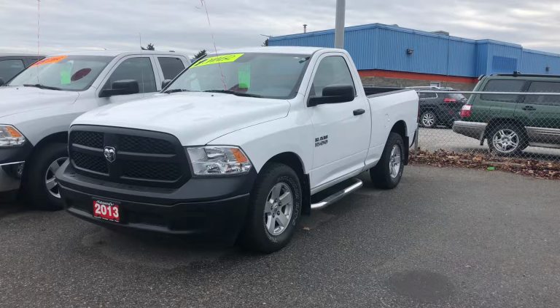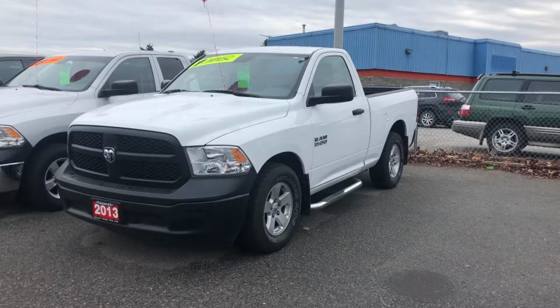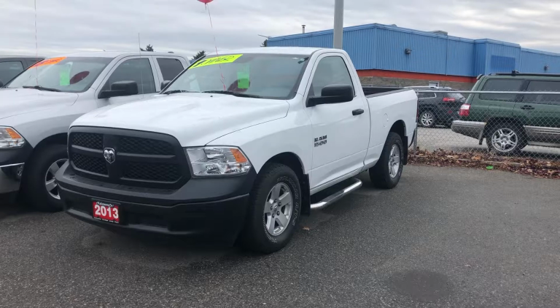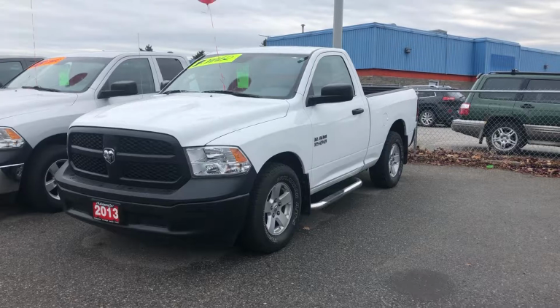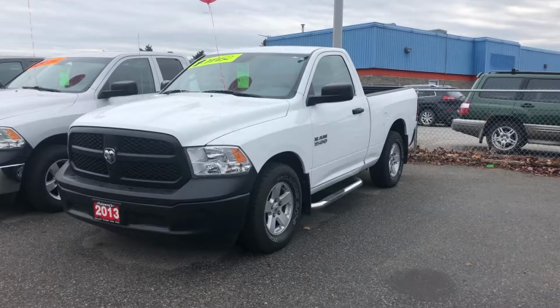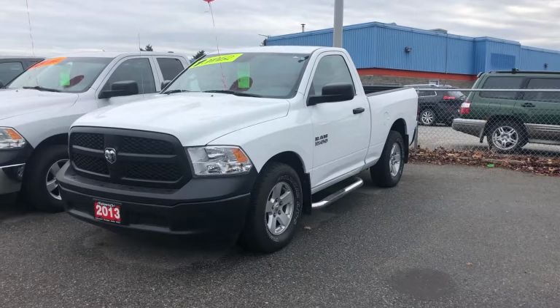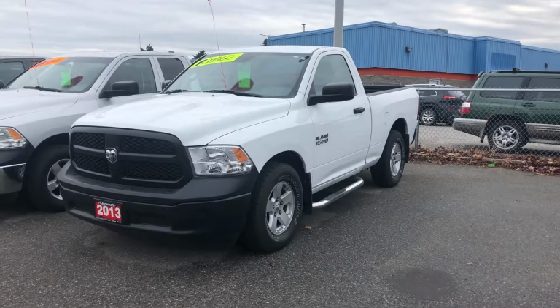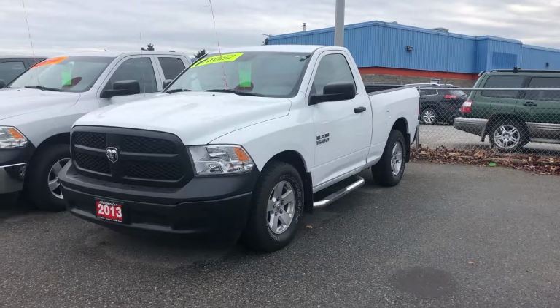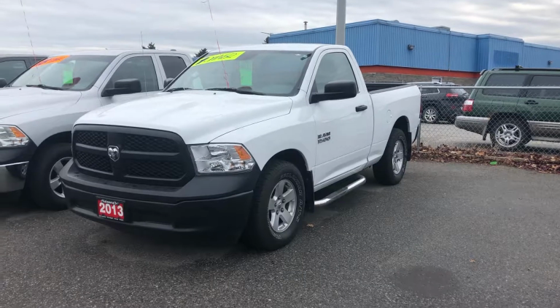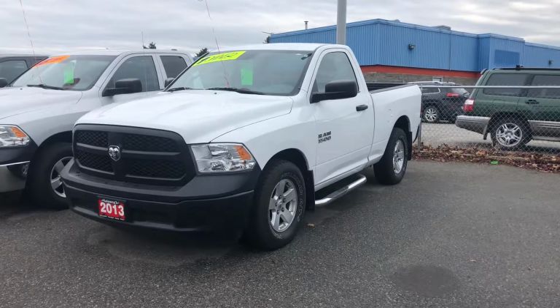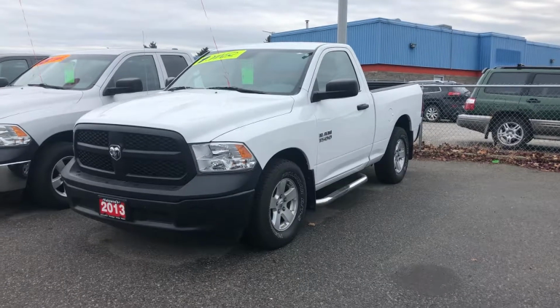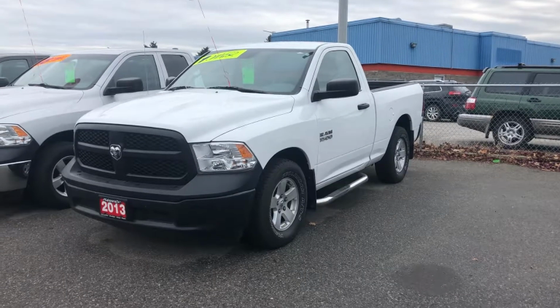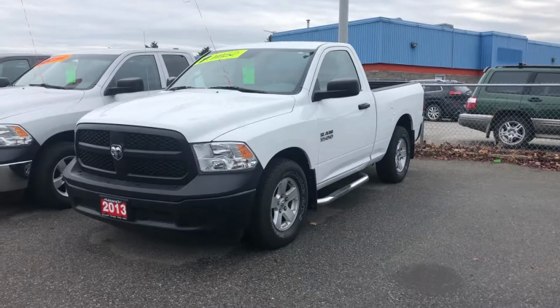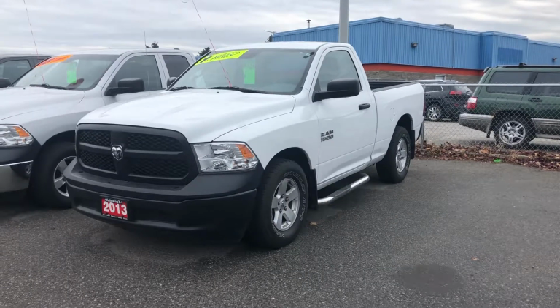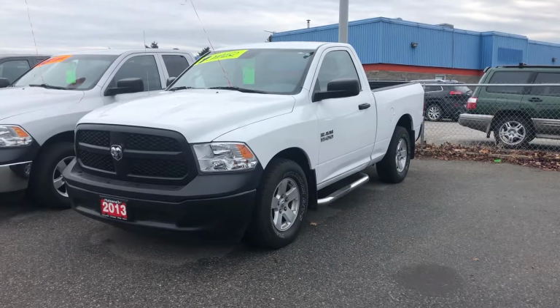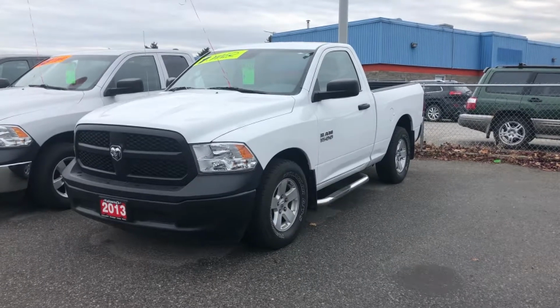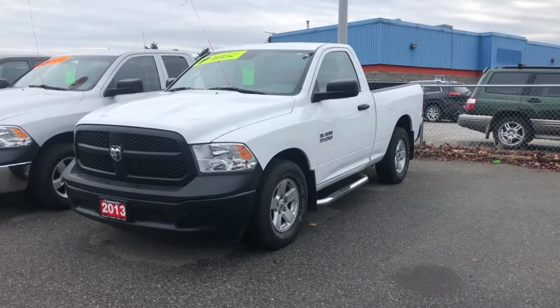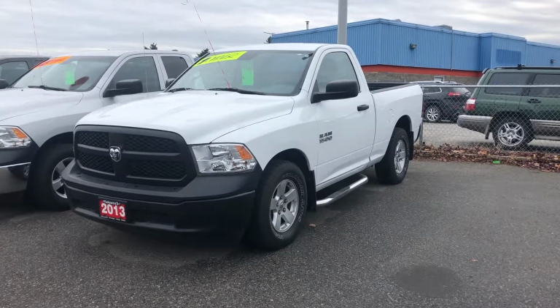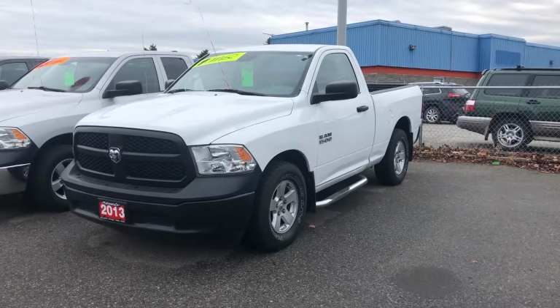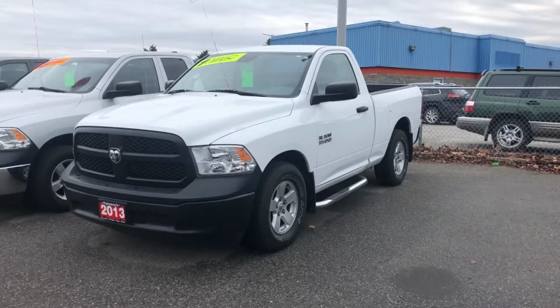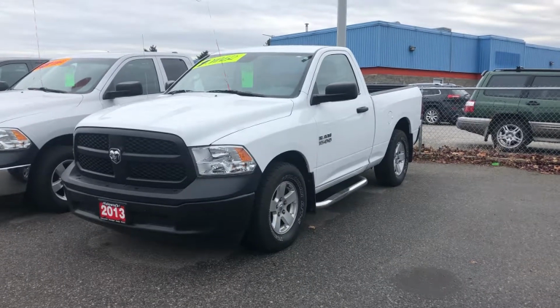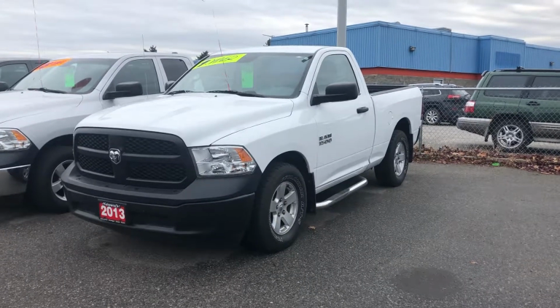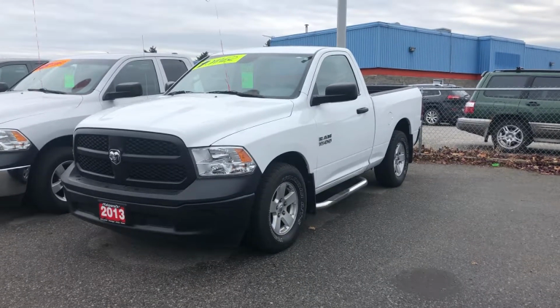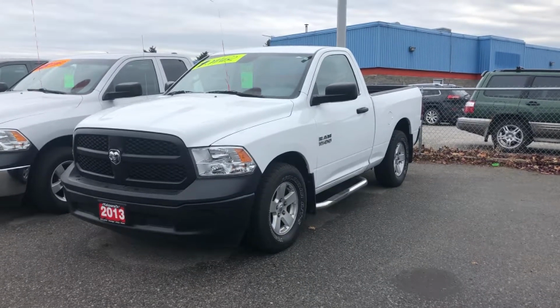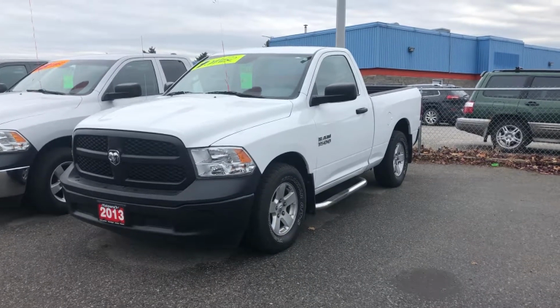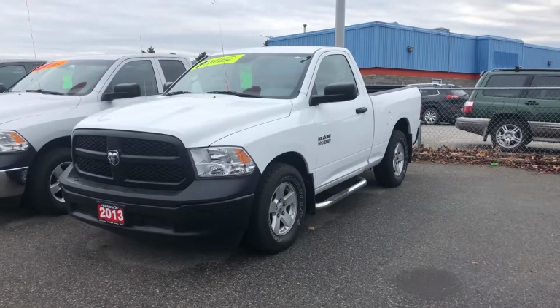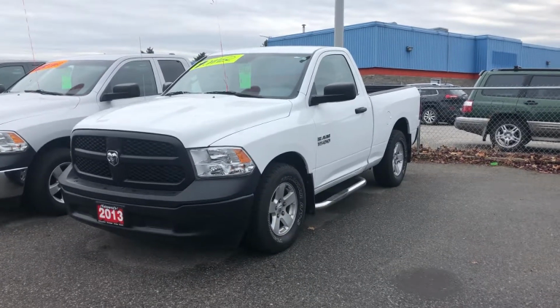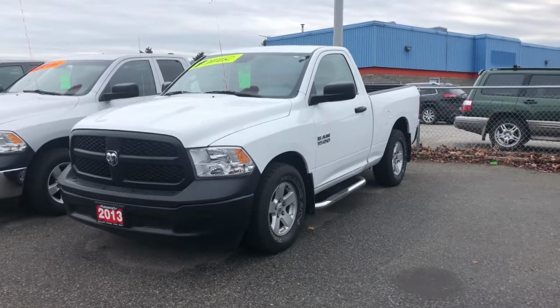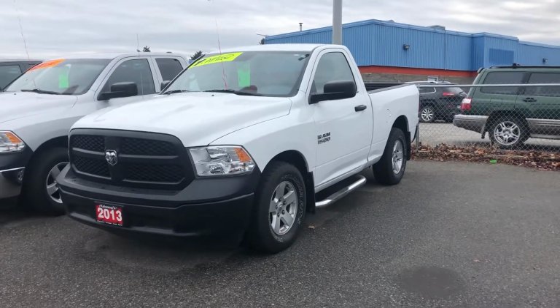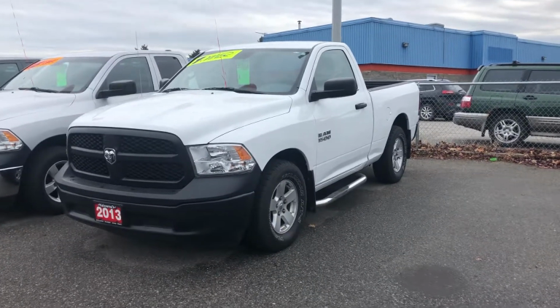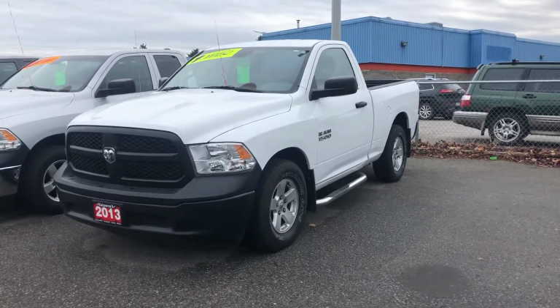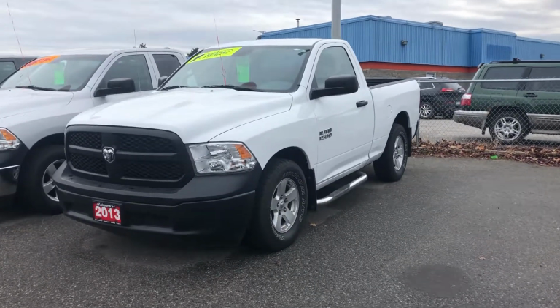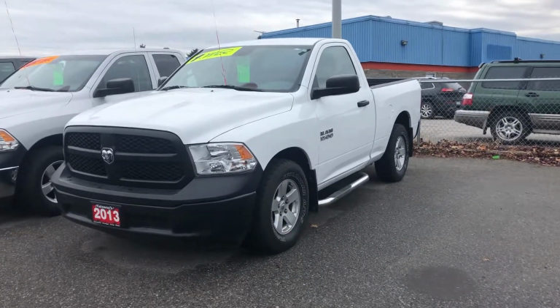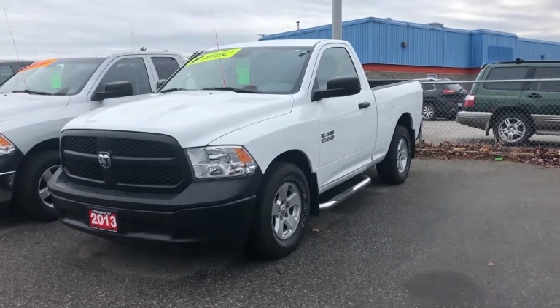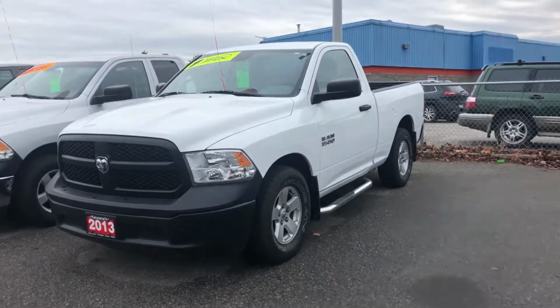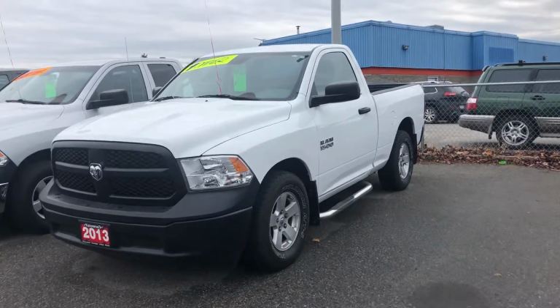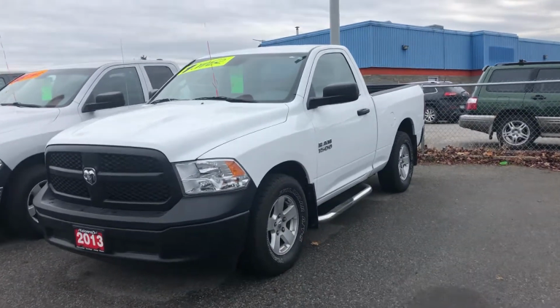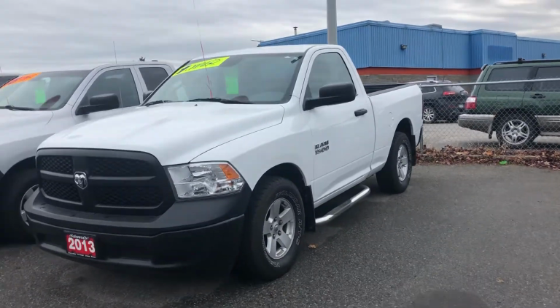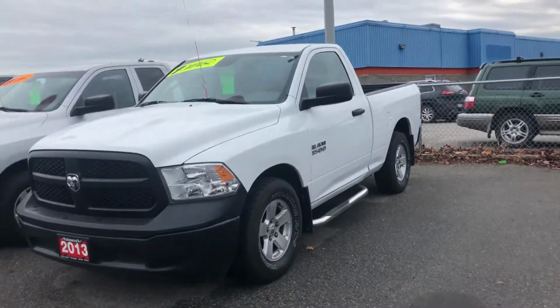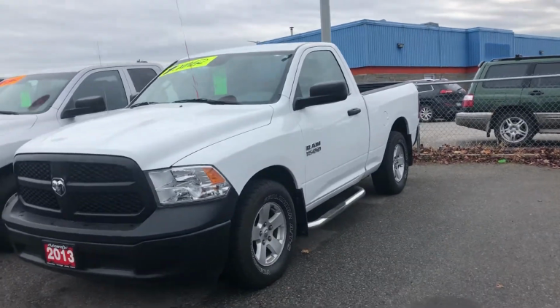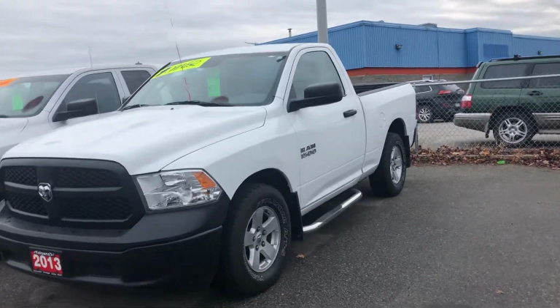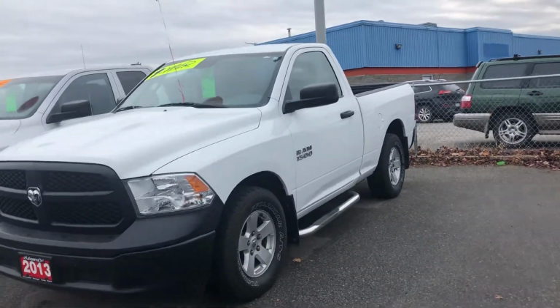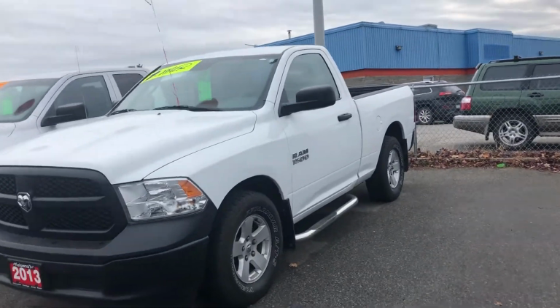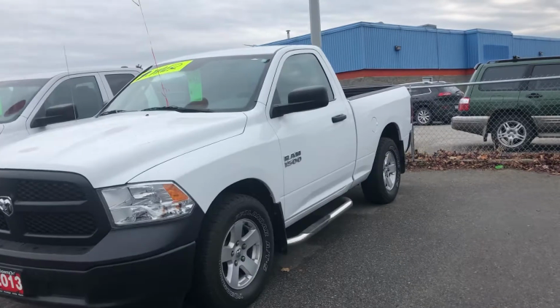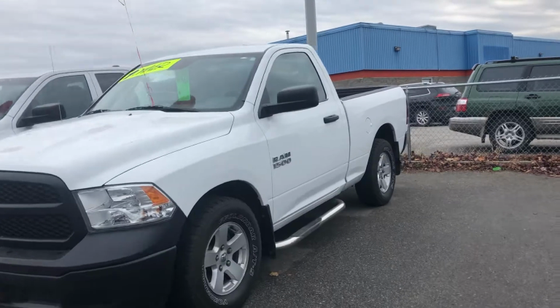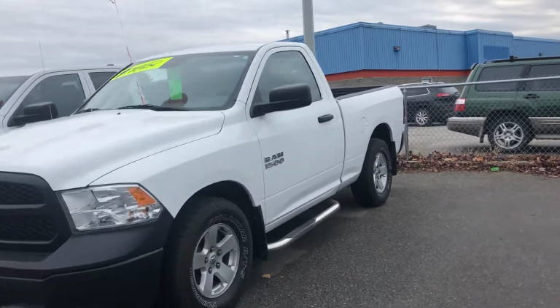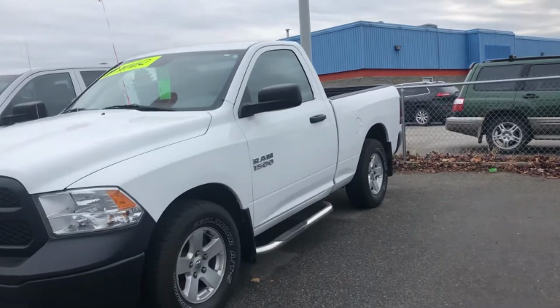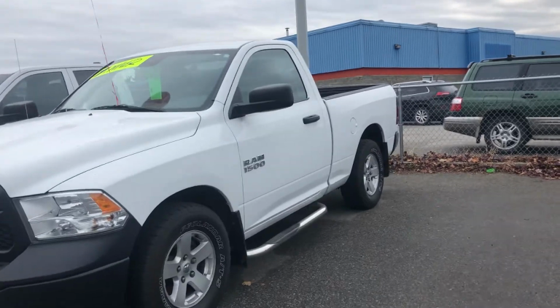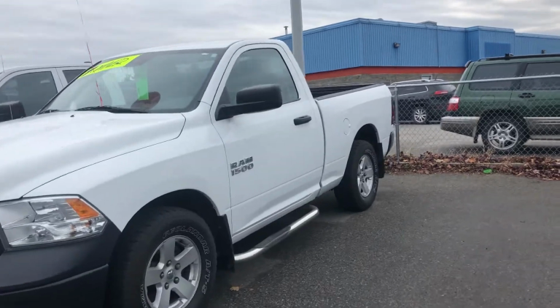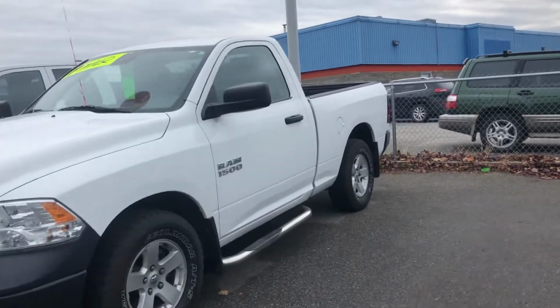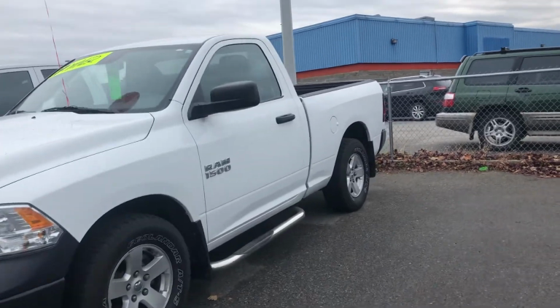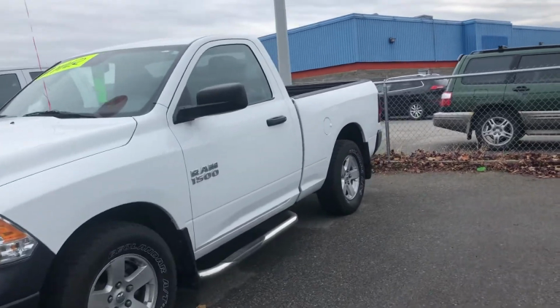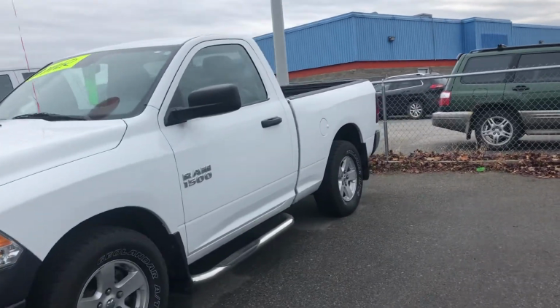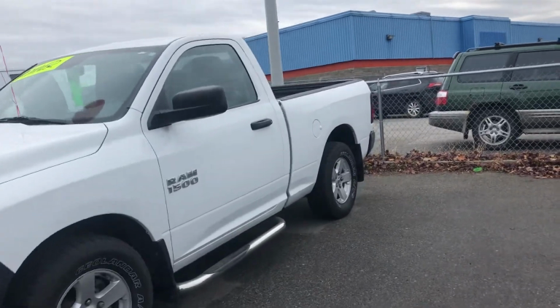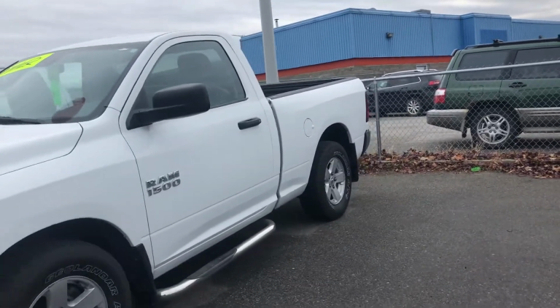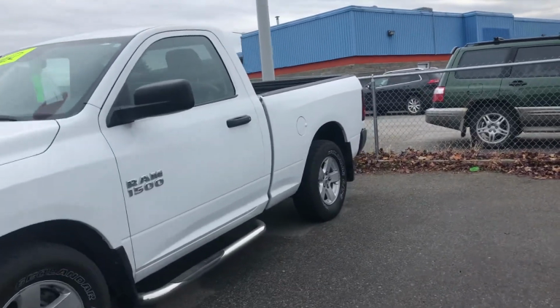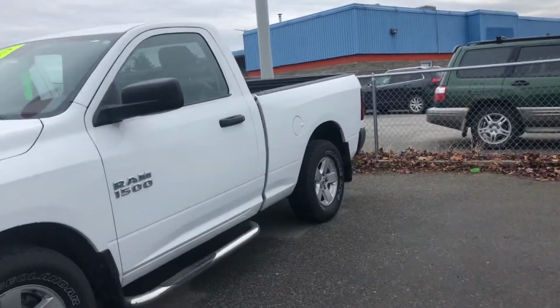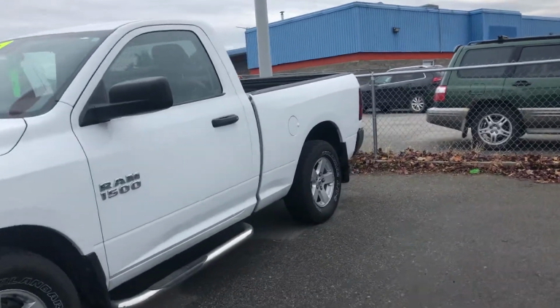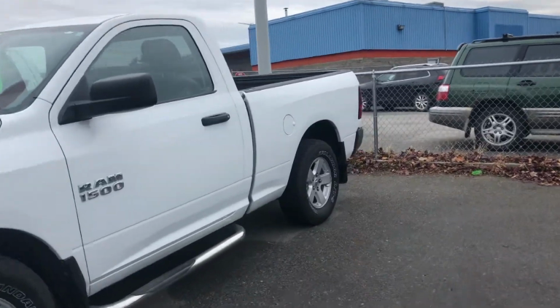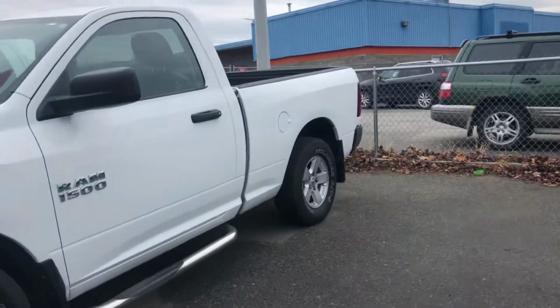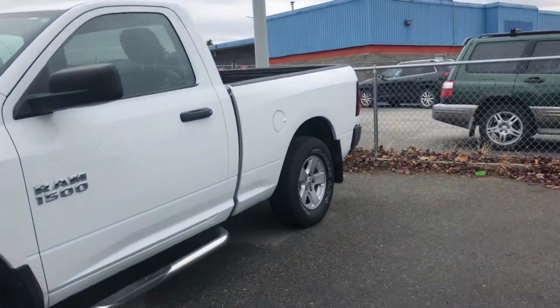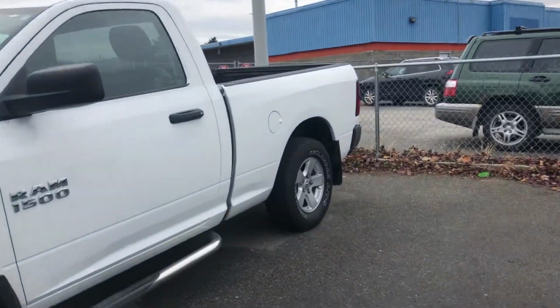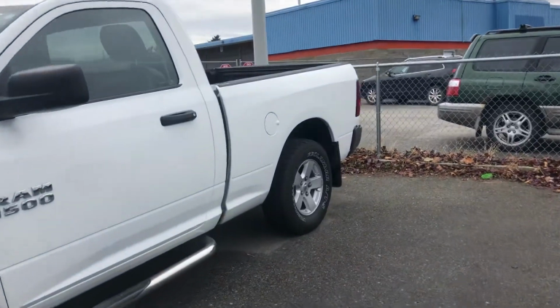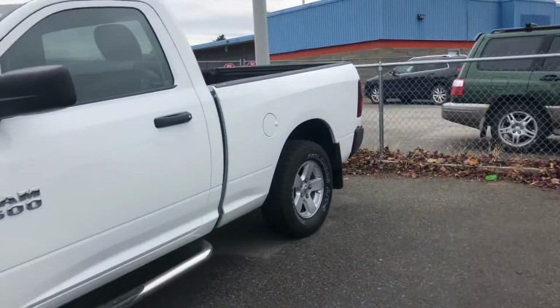Hello, my name is Jasmine Marshall and I'm a product consultant for Kelowna Chrysler. I wanted to show you this 2013 Ram 1500 that we have on the lot.